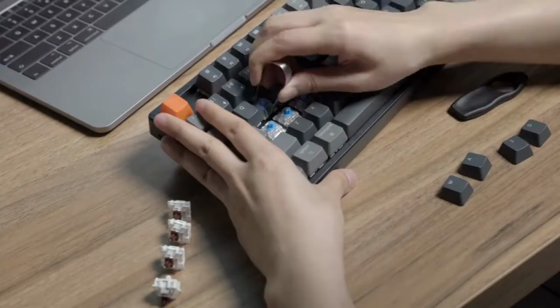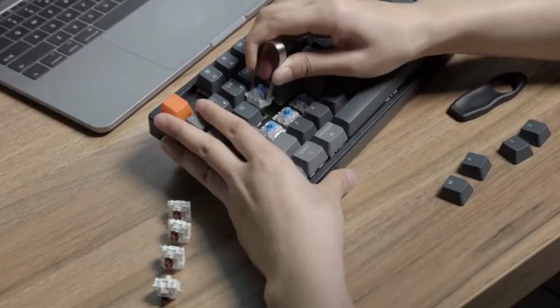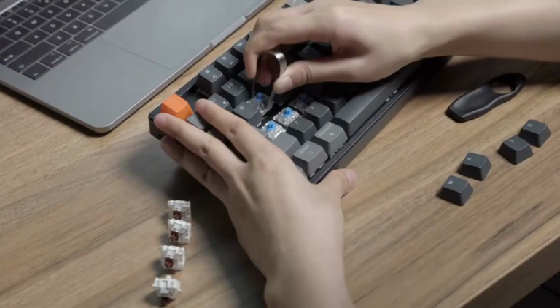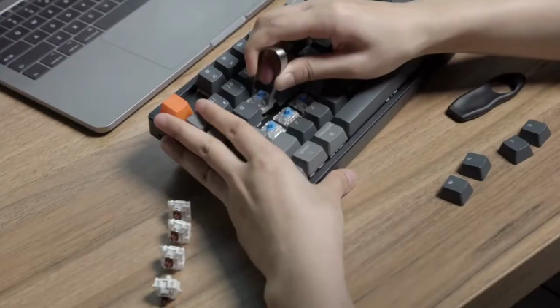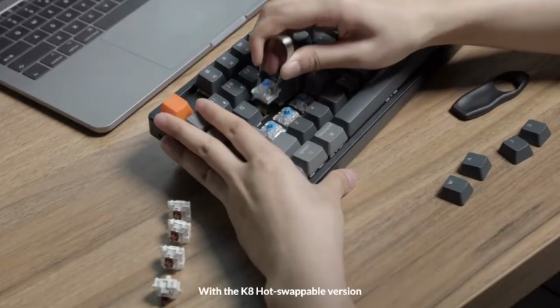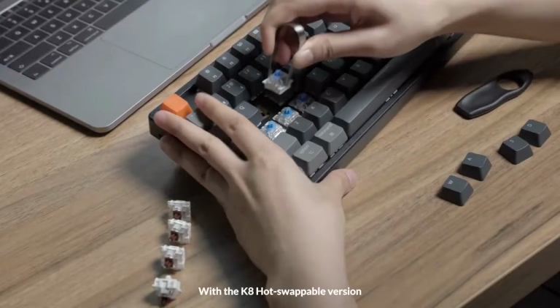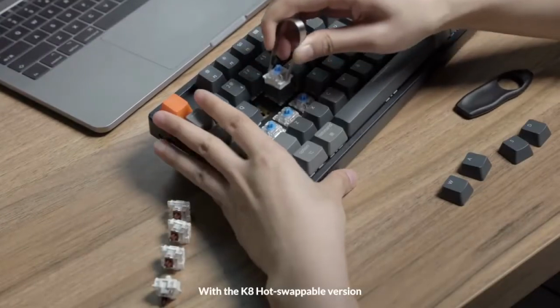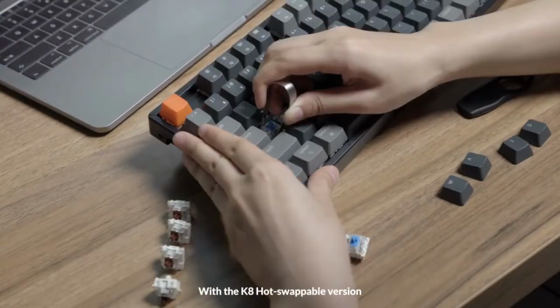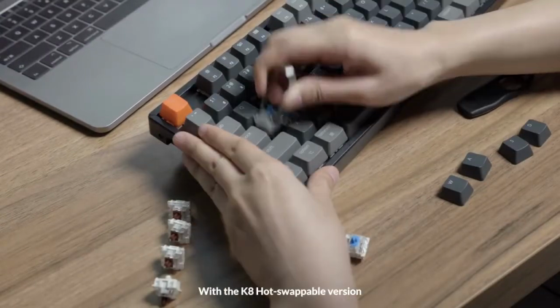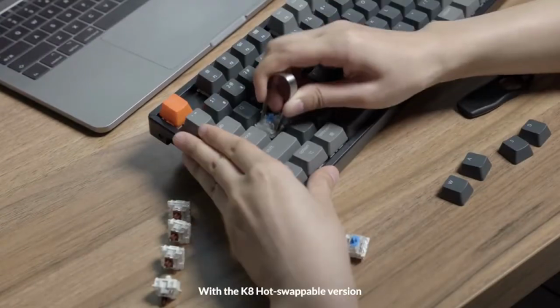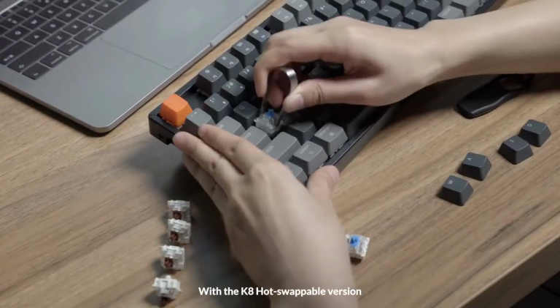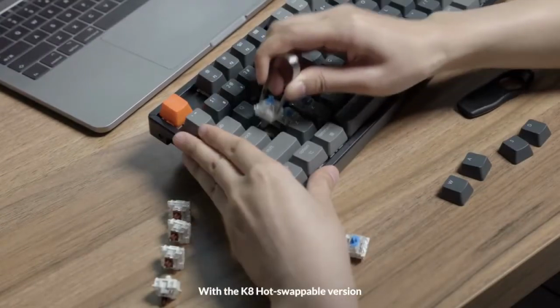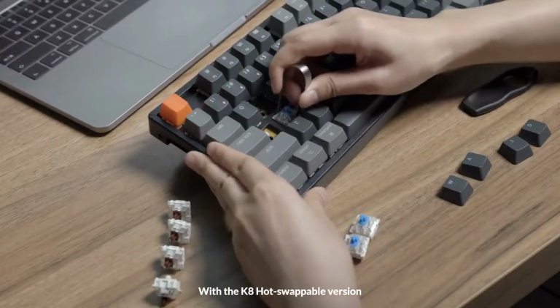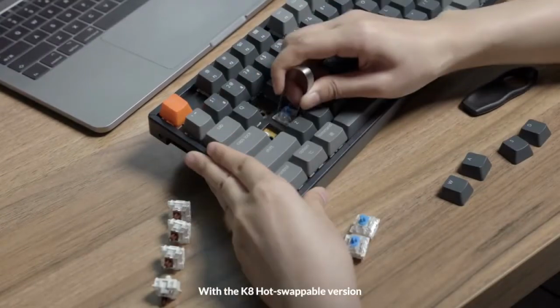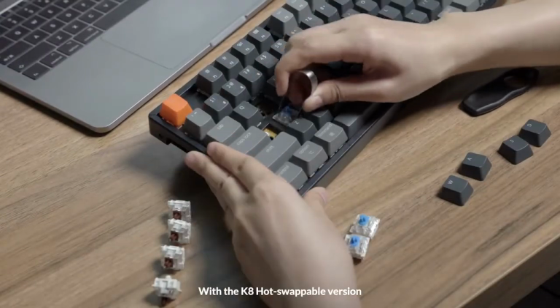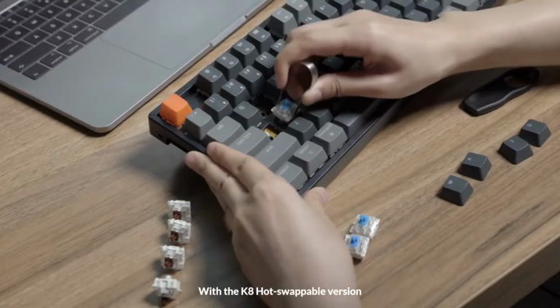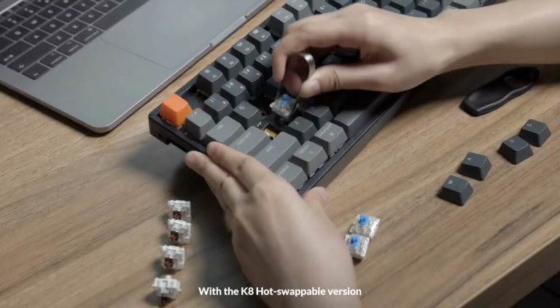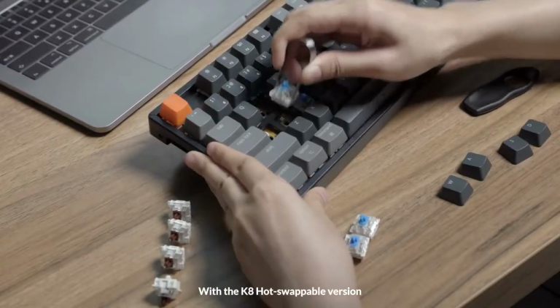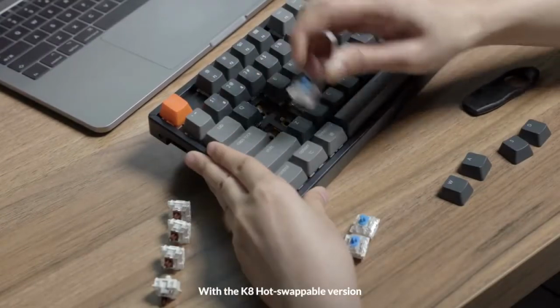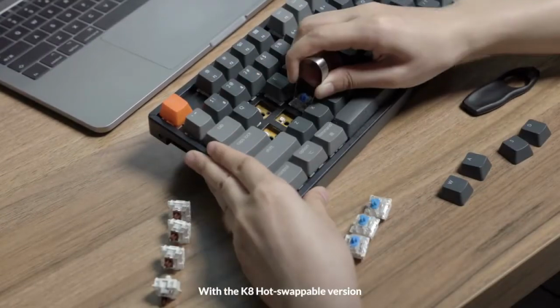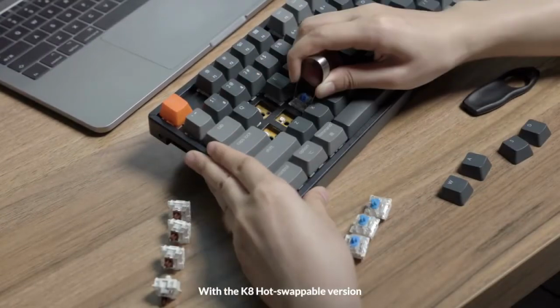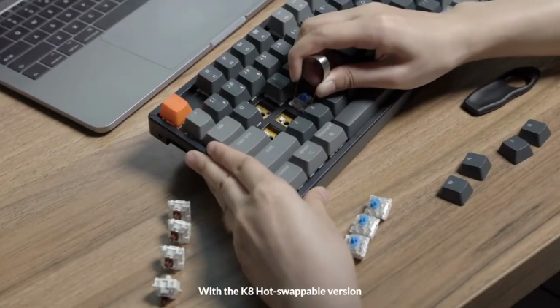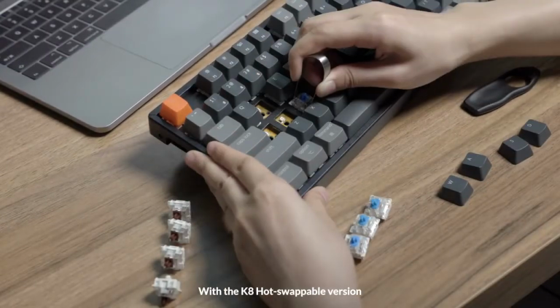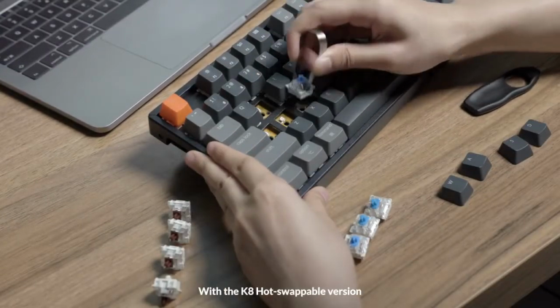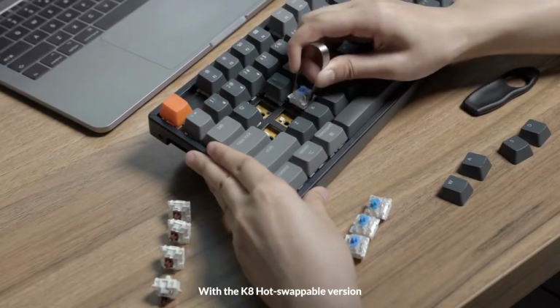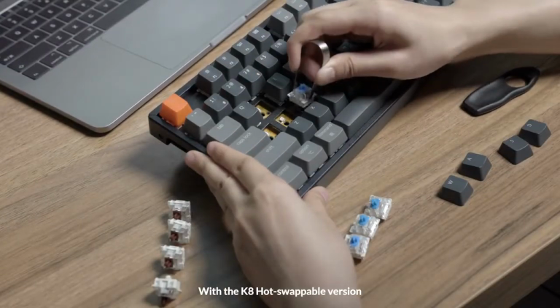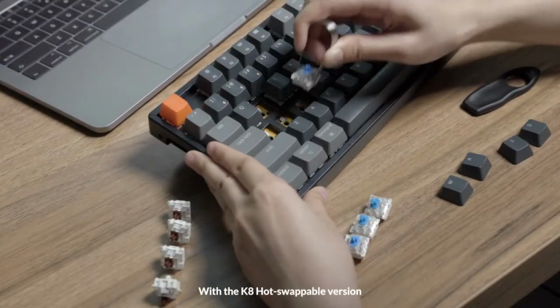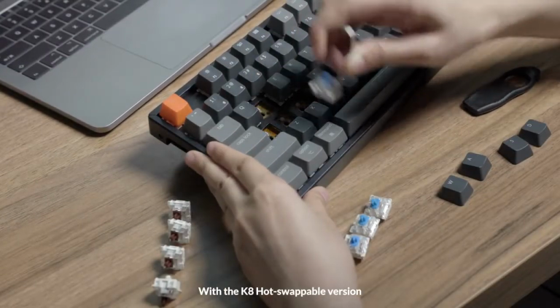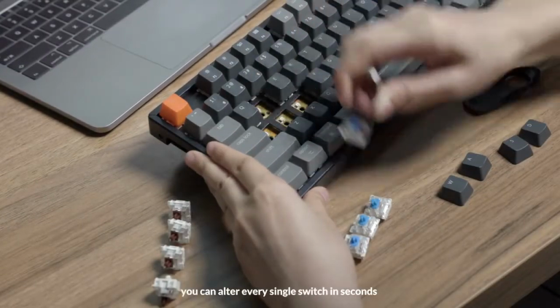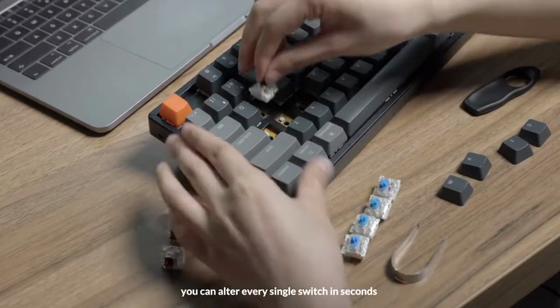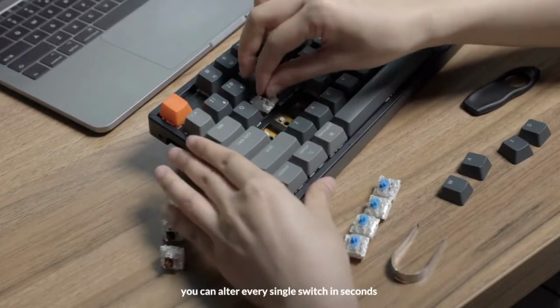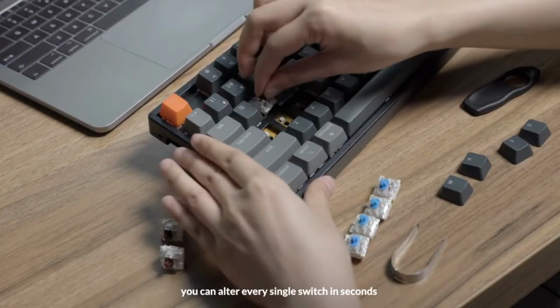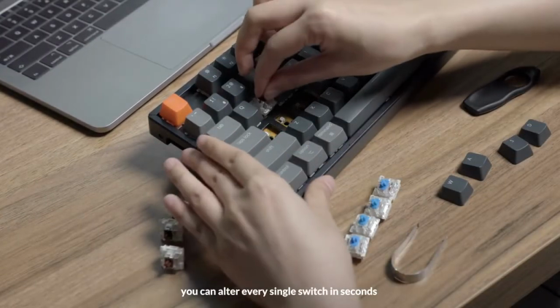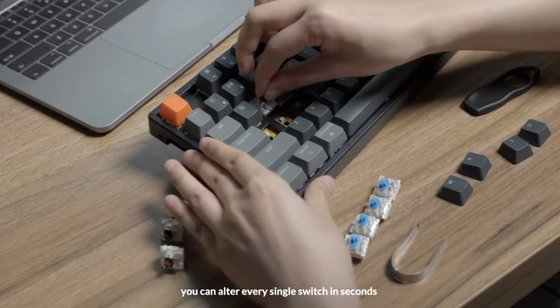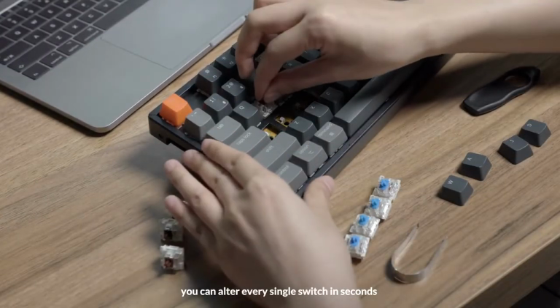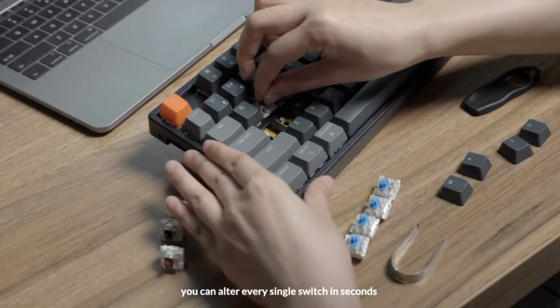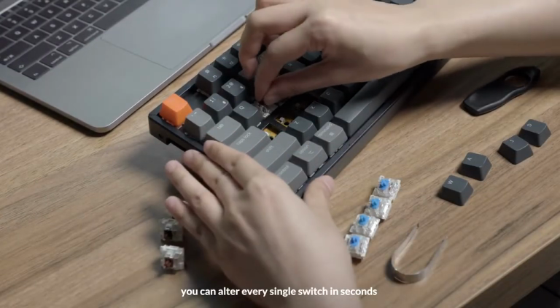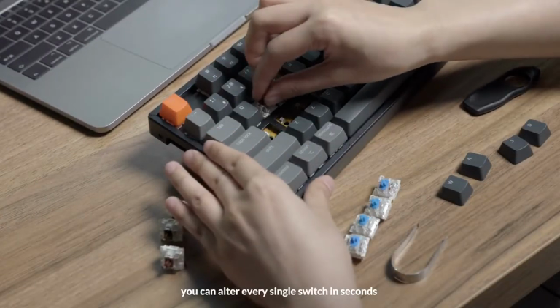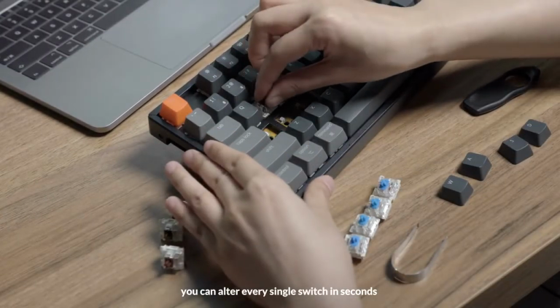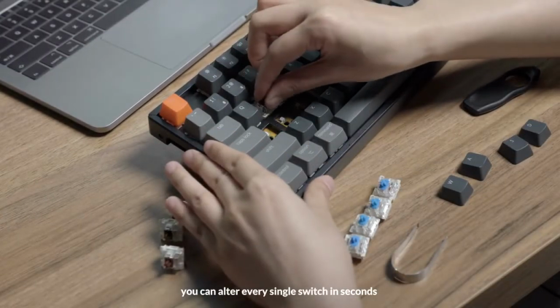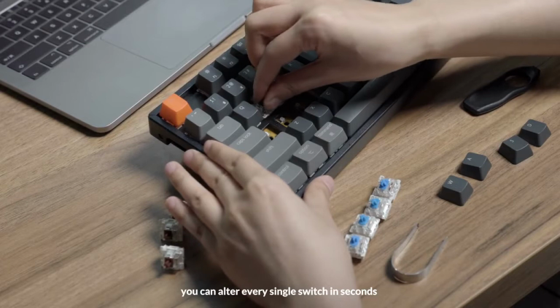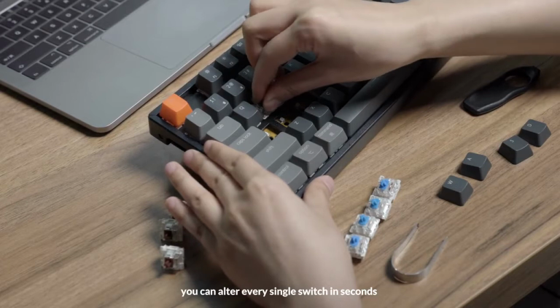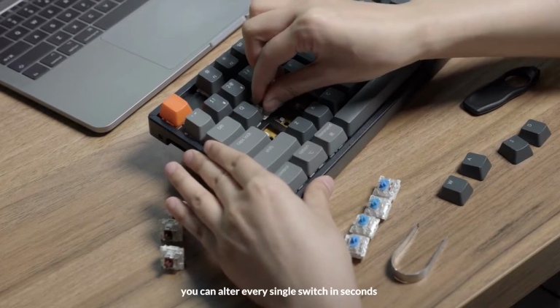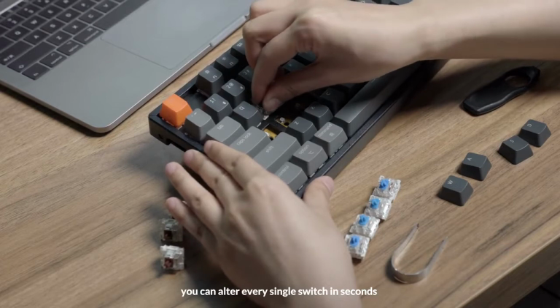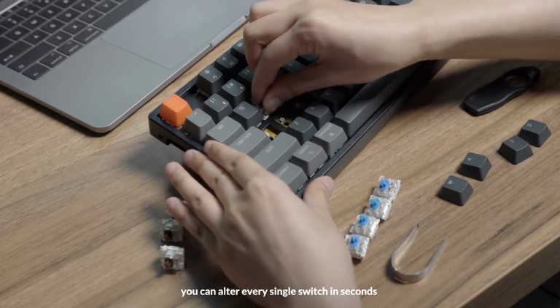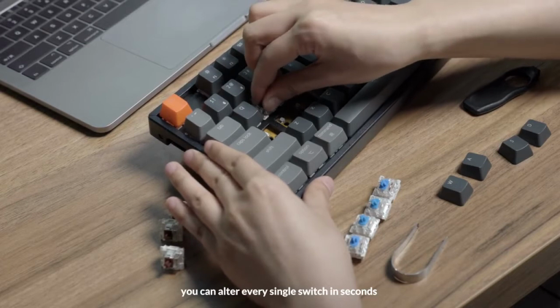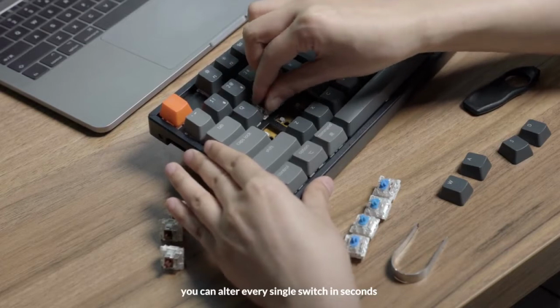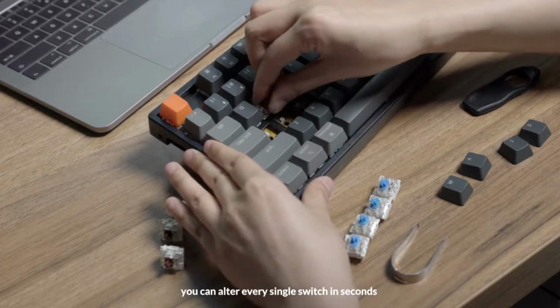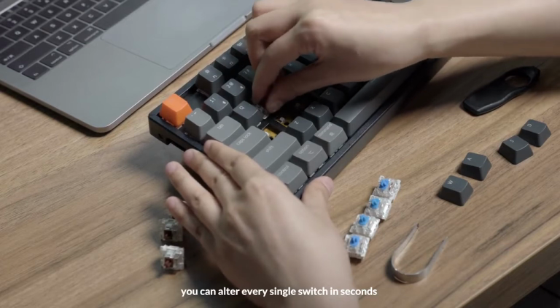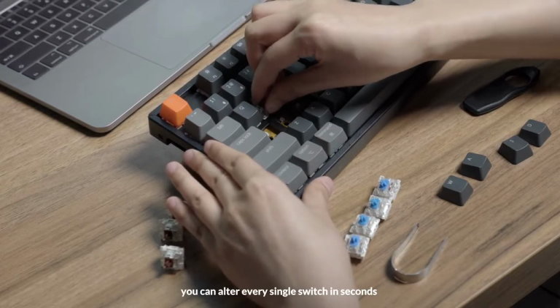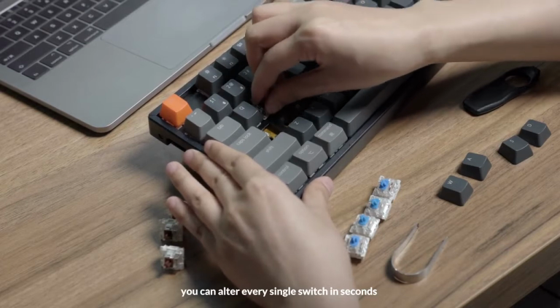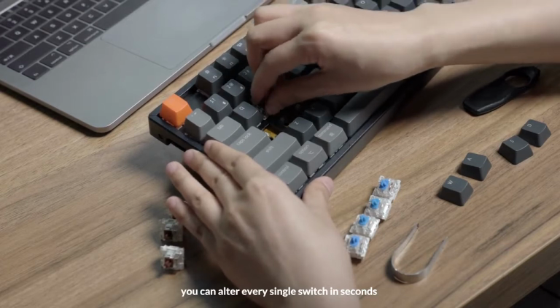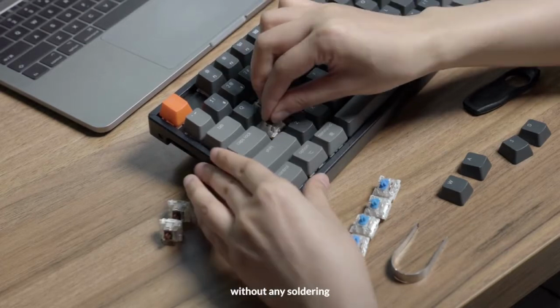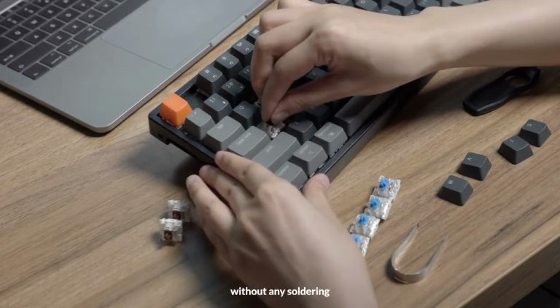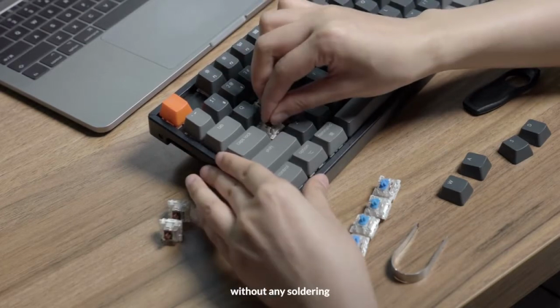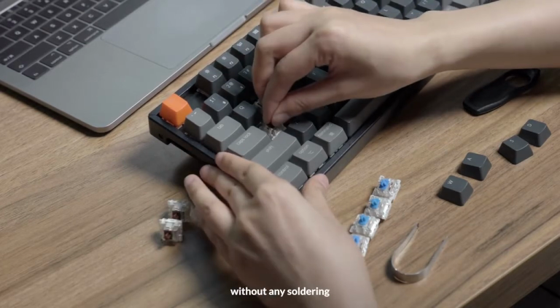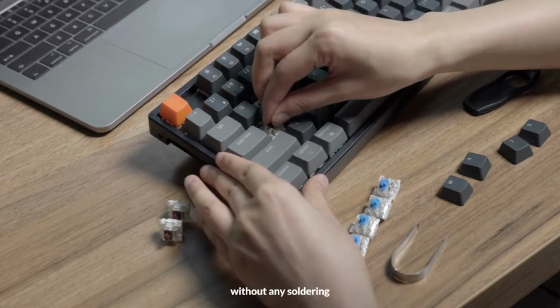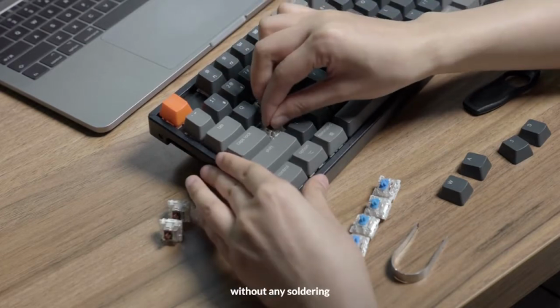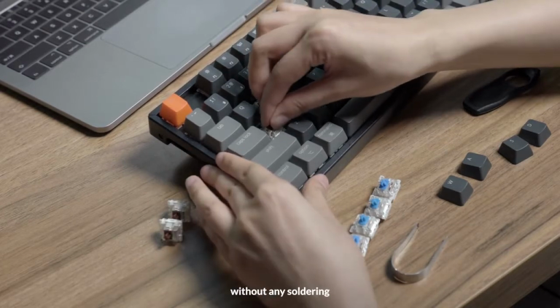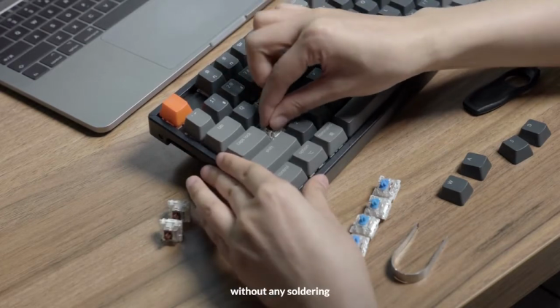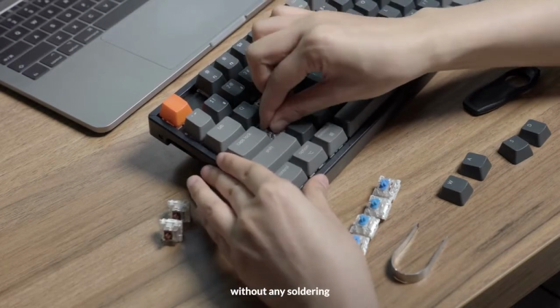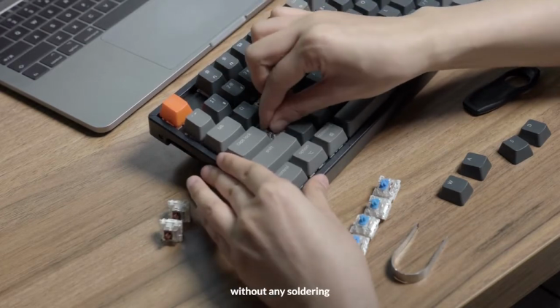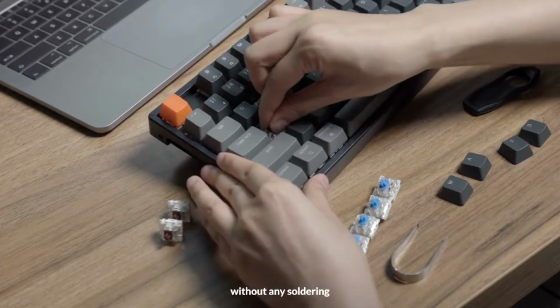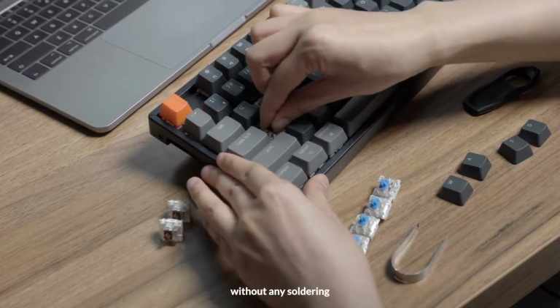With the K8 hot-swappable version, you can alter every single switch in seconds without any soldering.